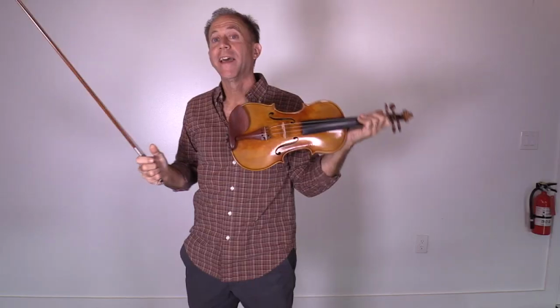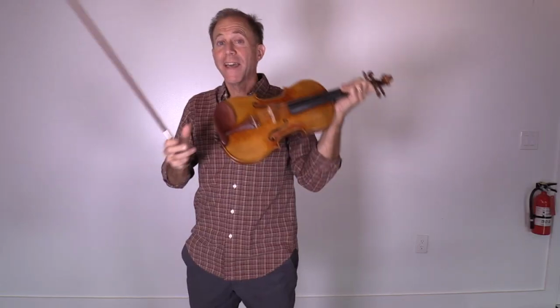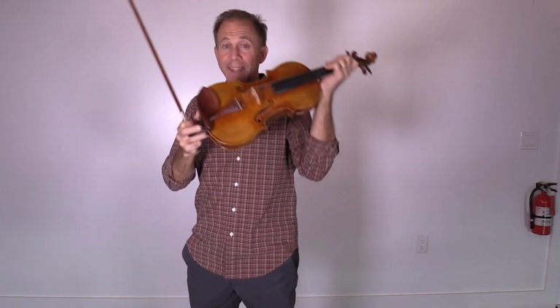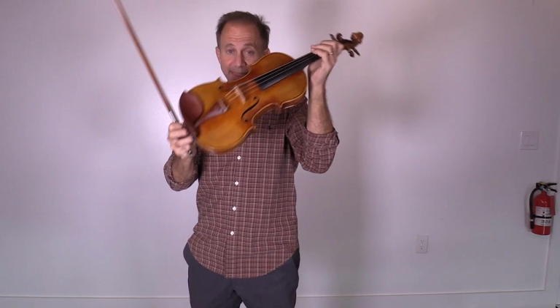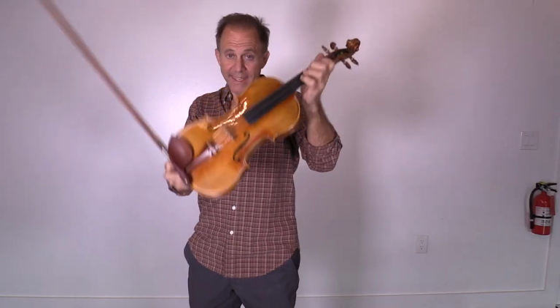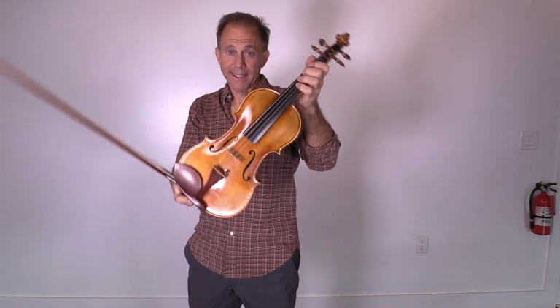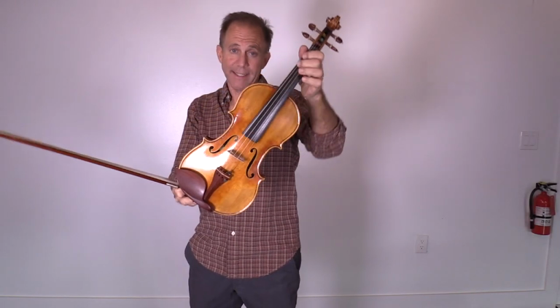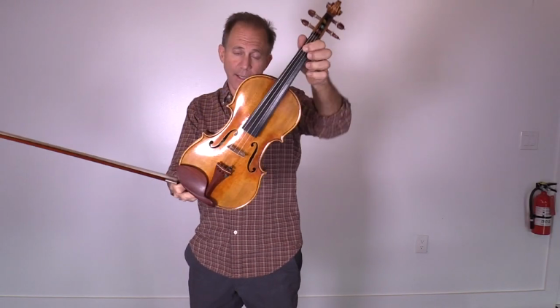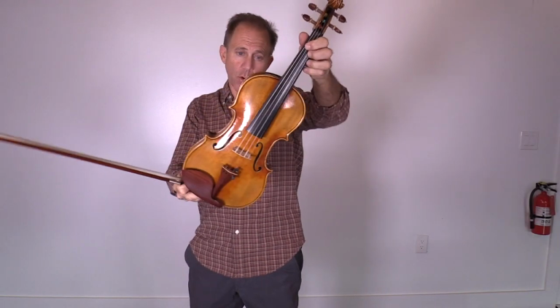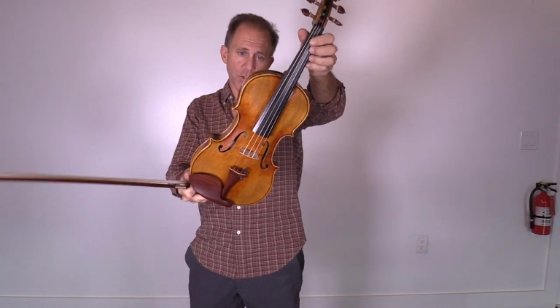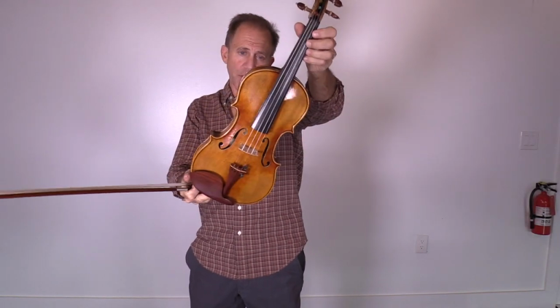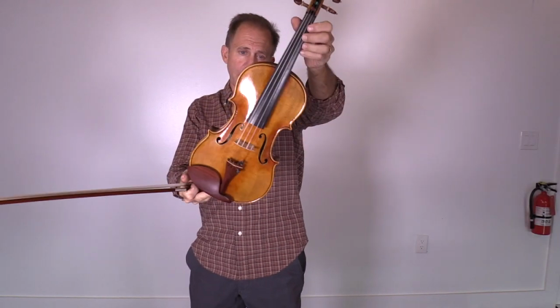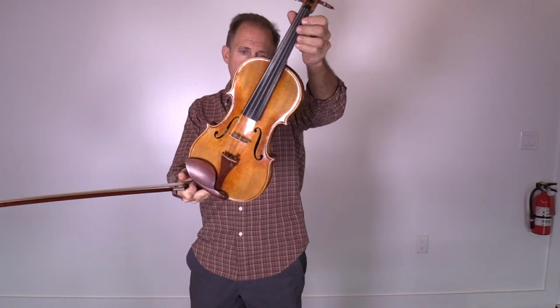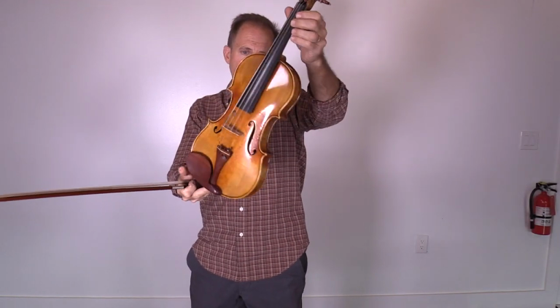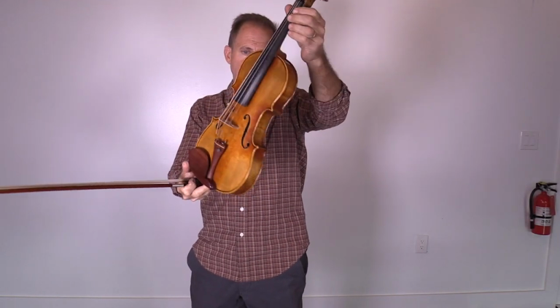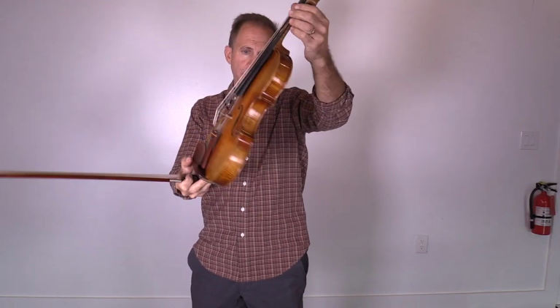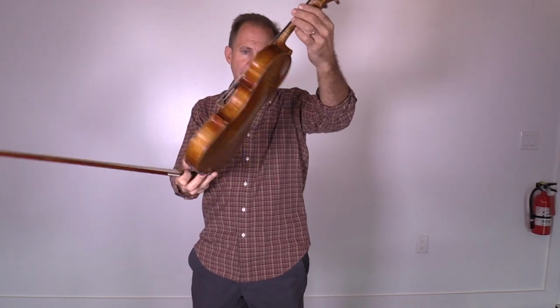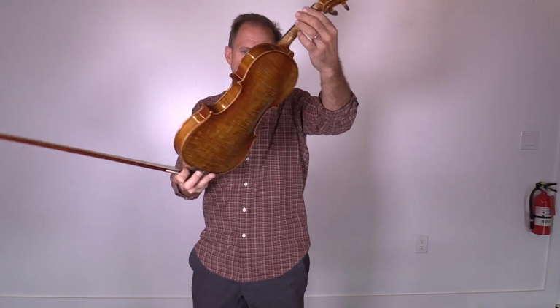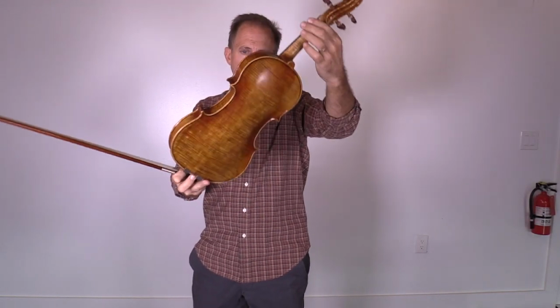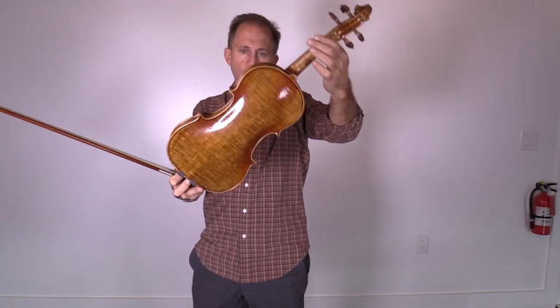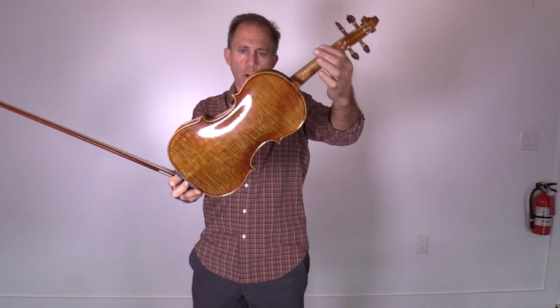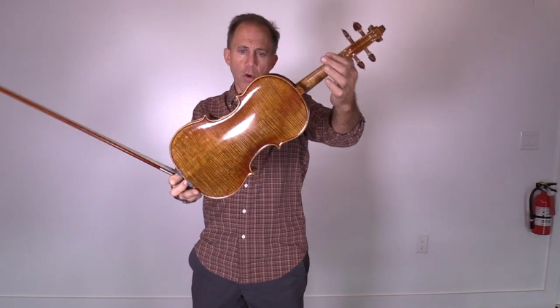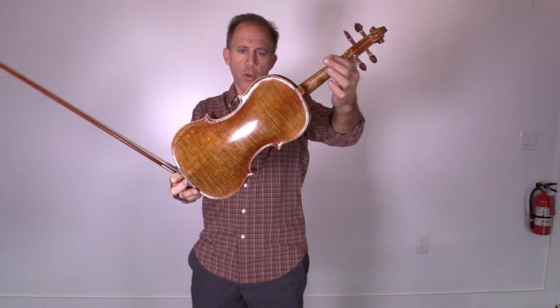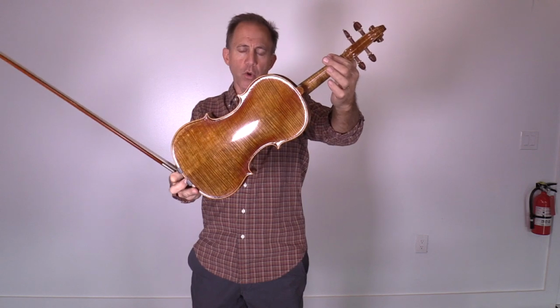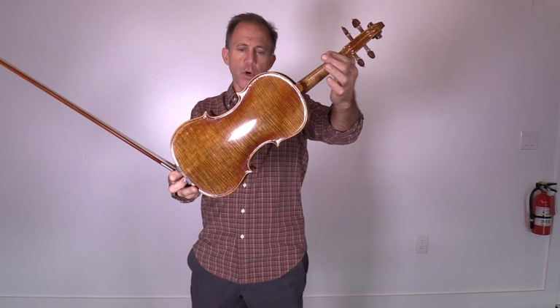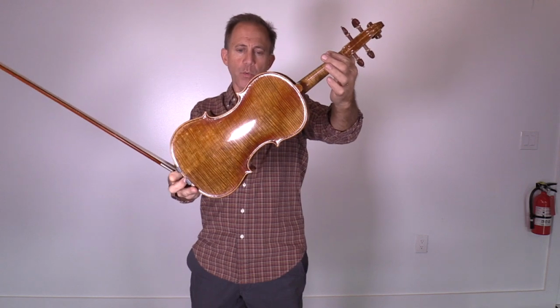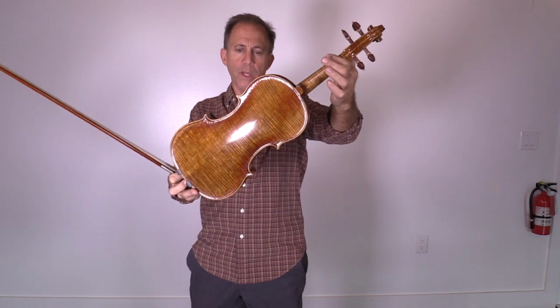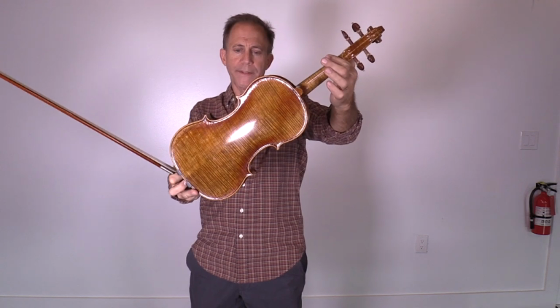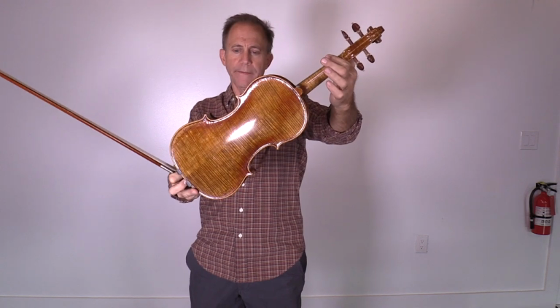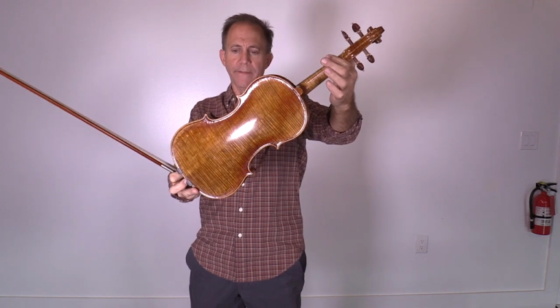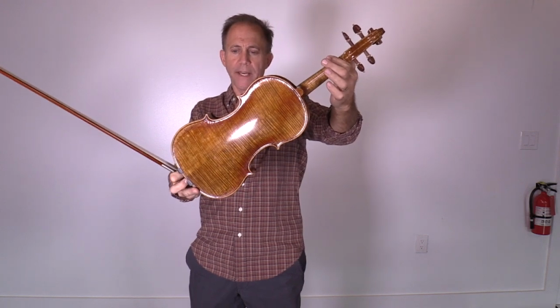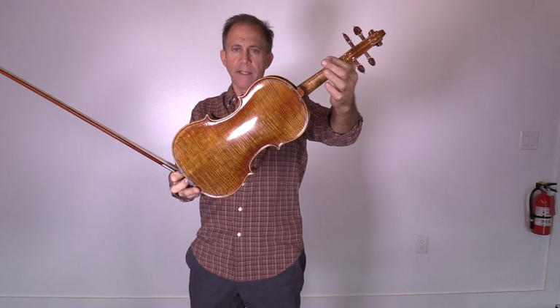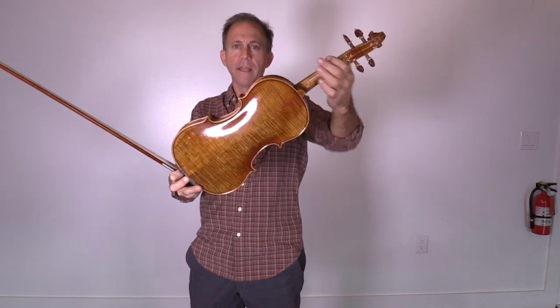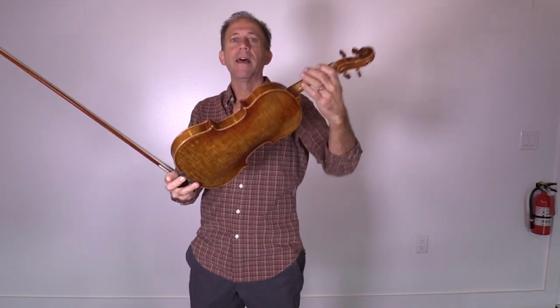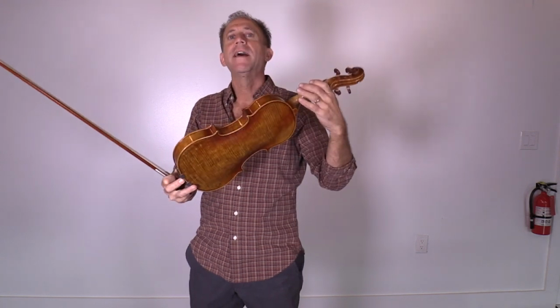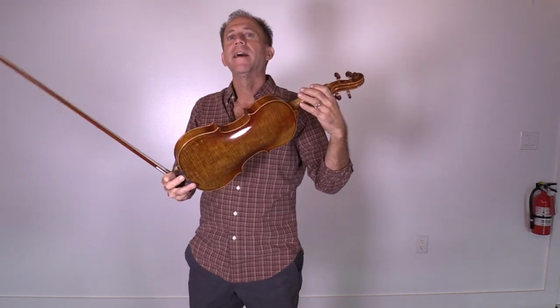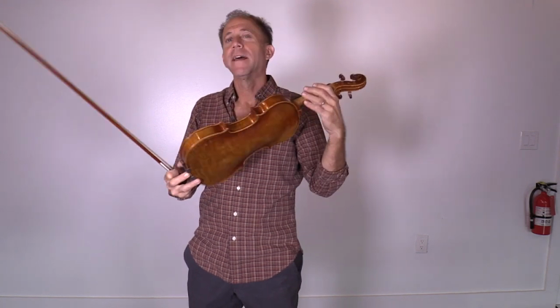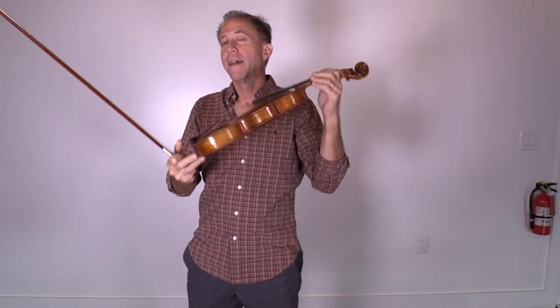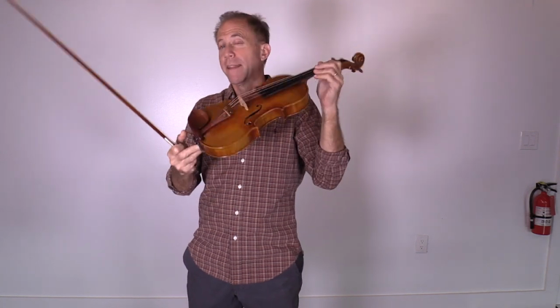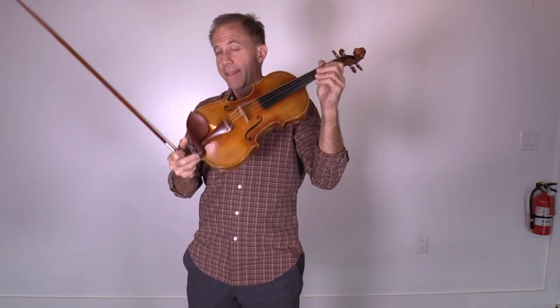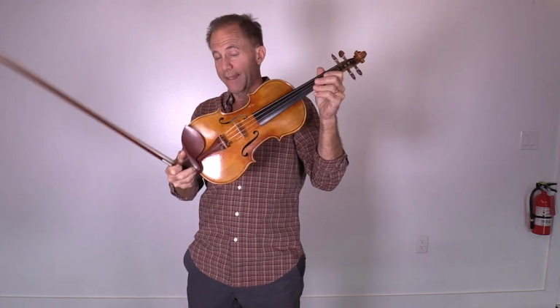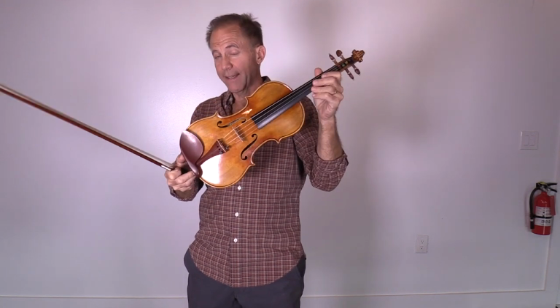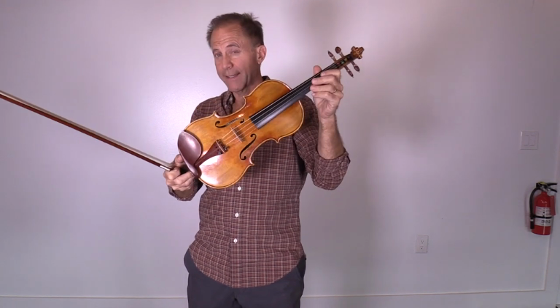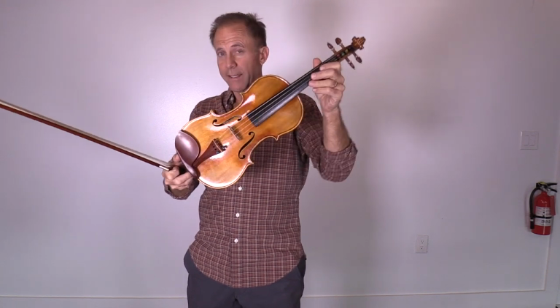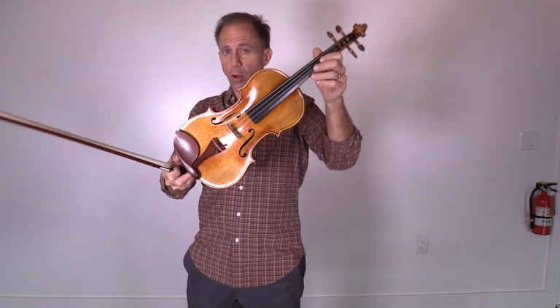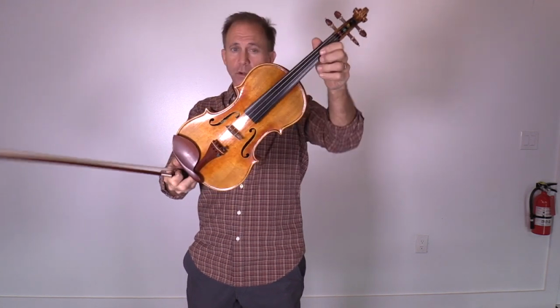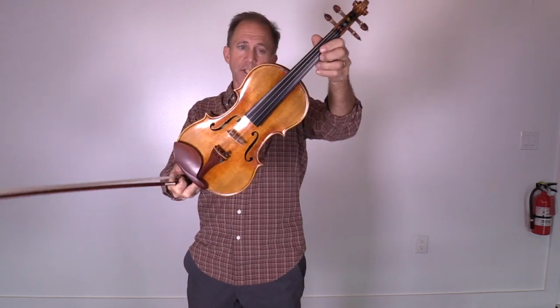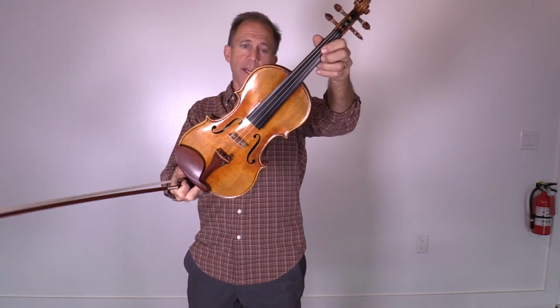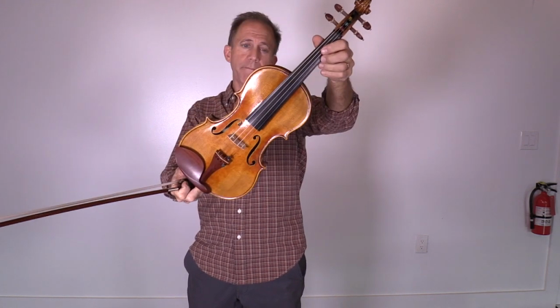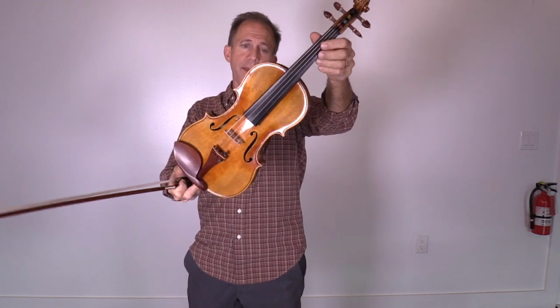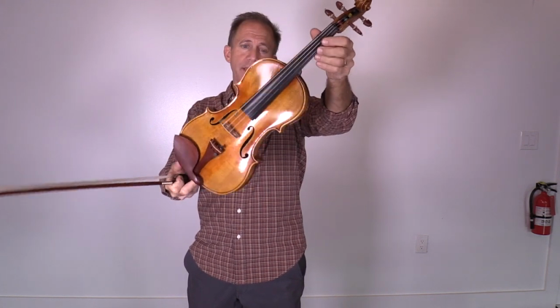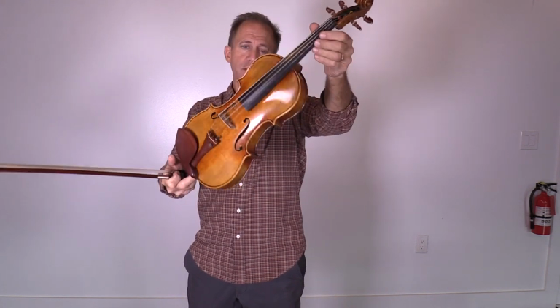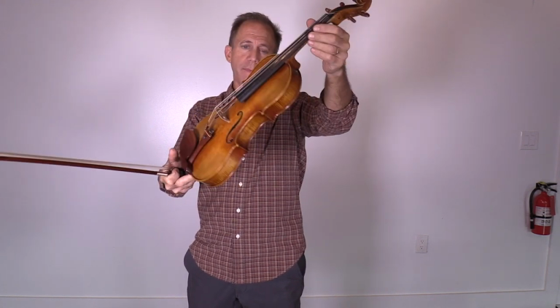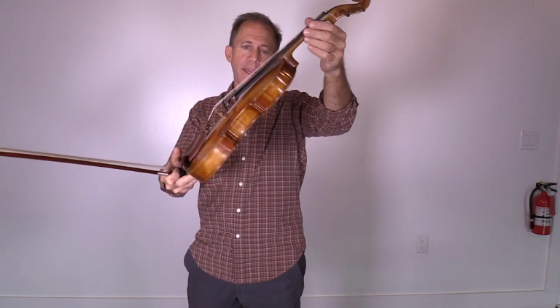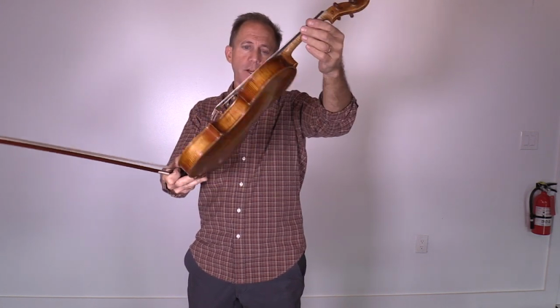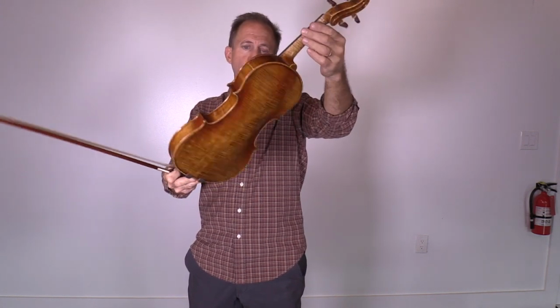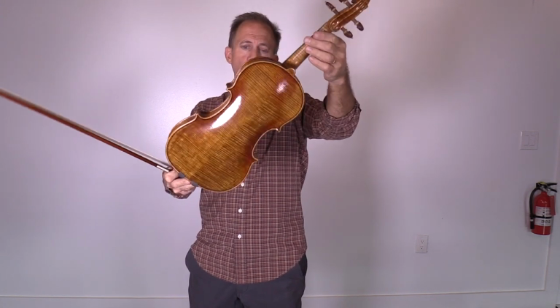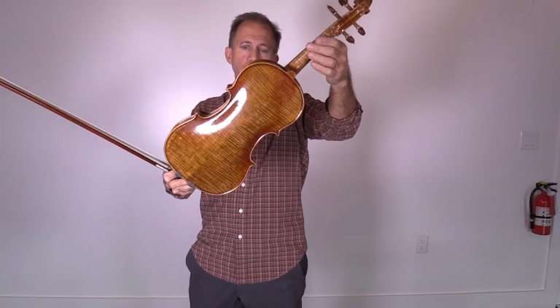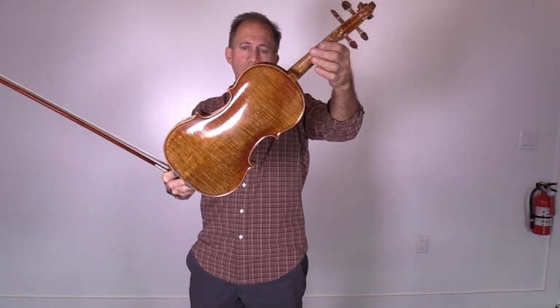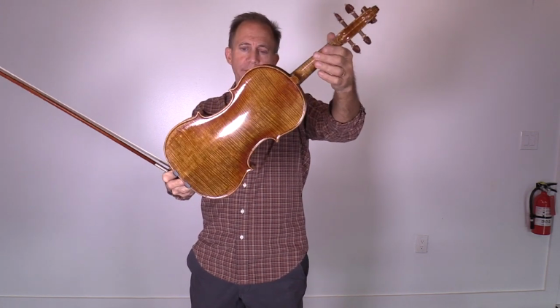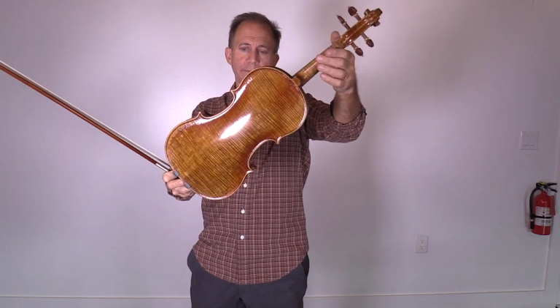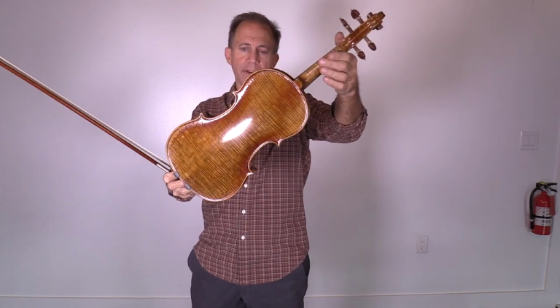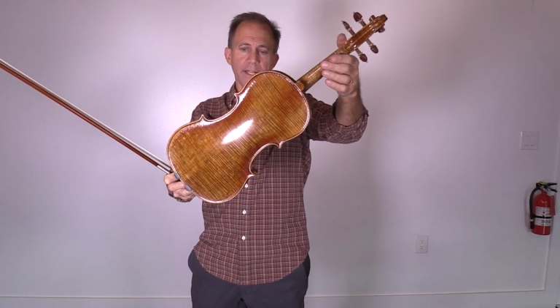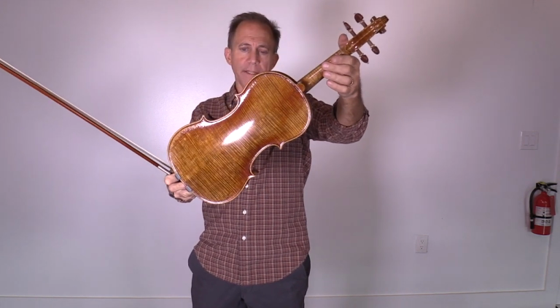This is a Holstein bench made Lord Wilton violin.